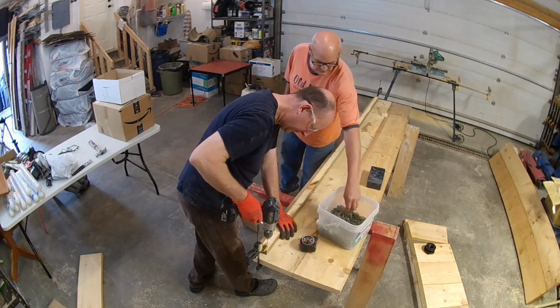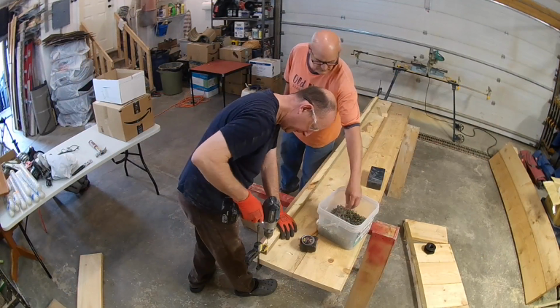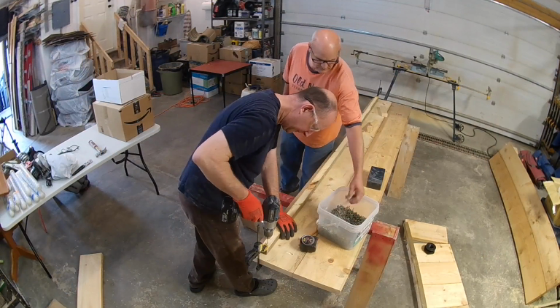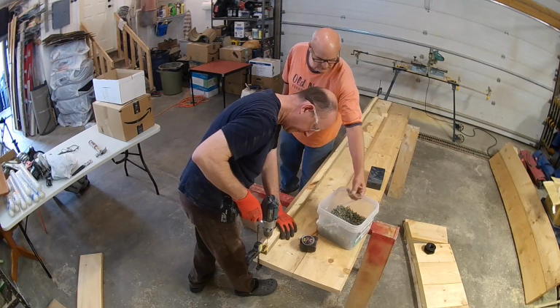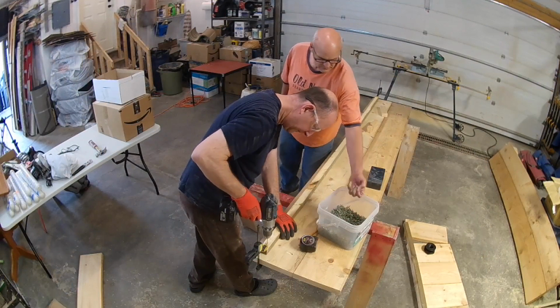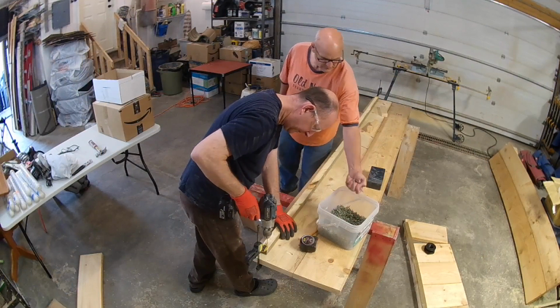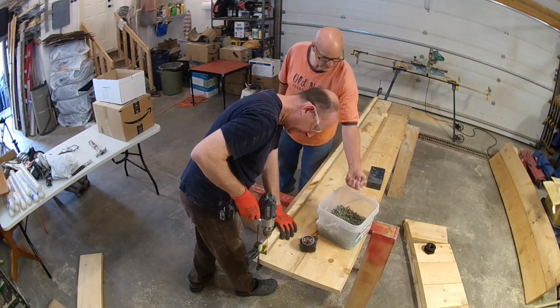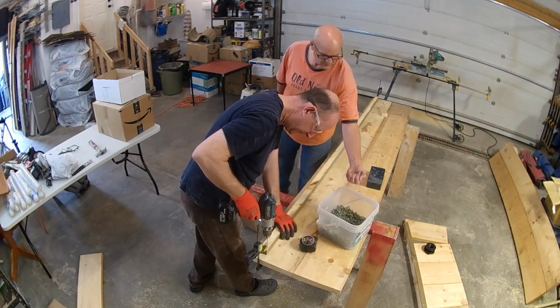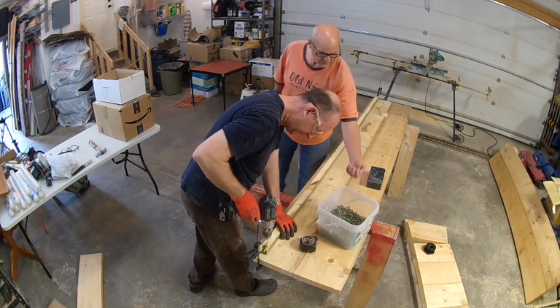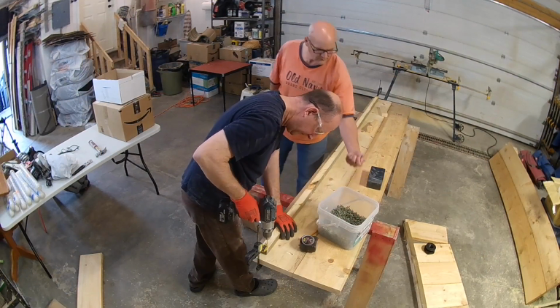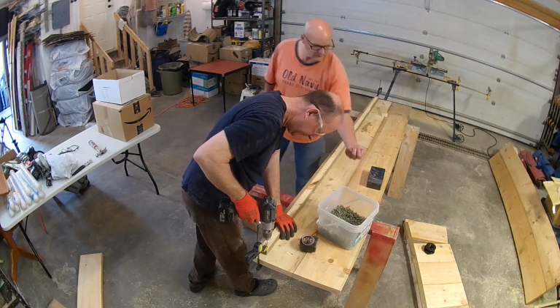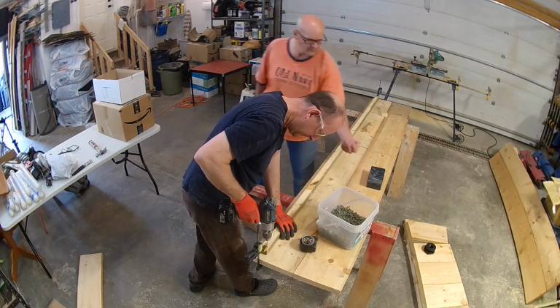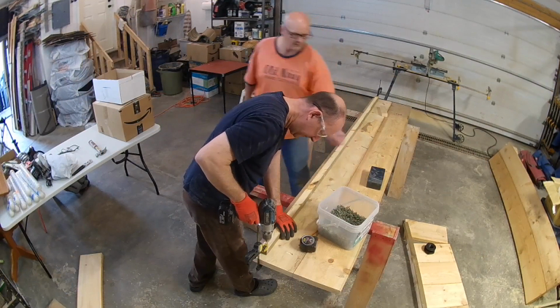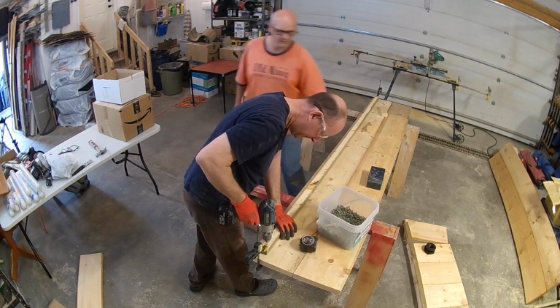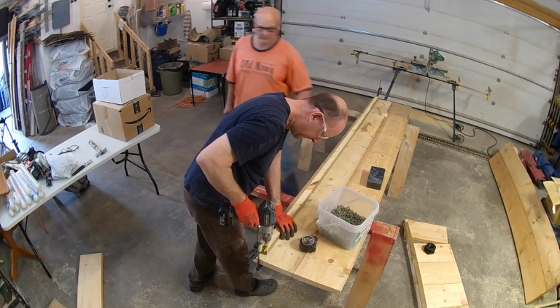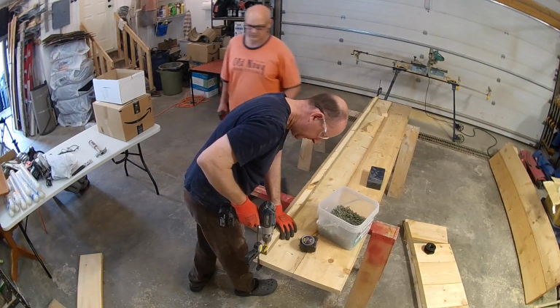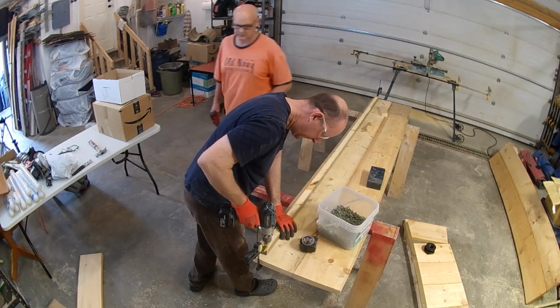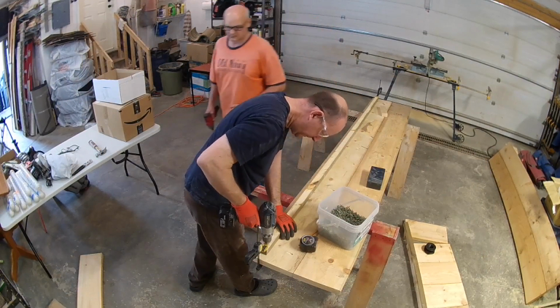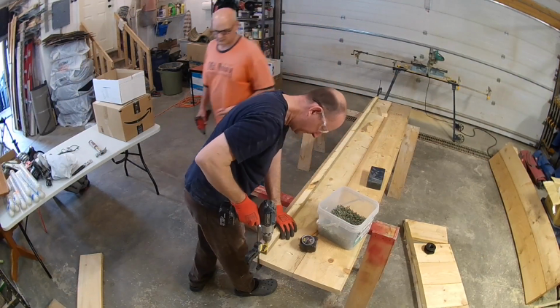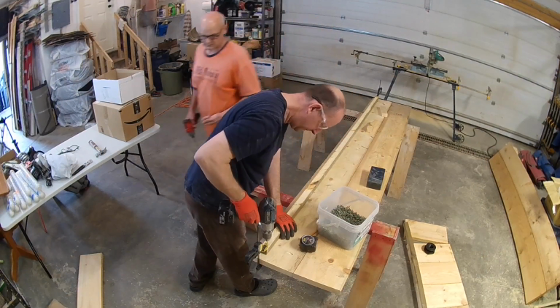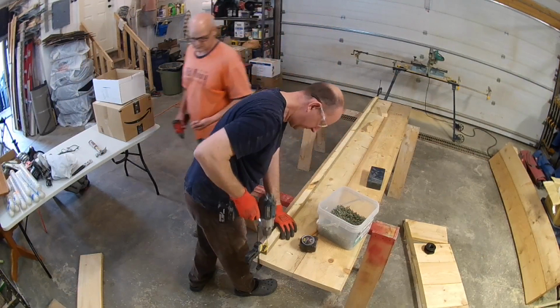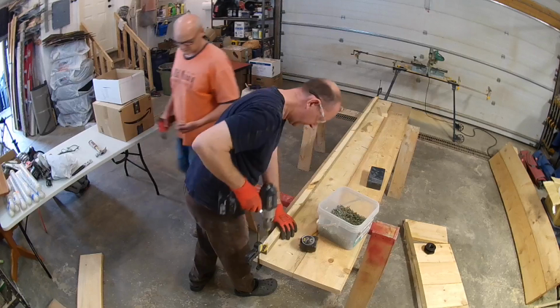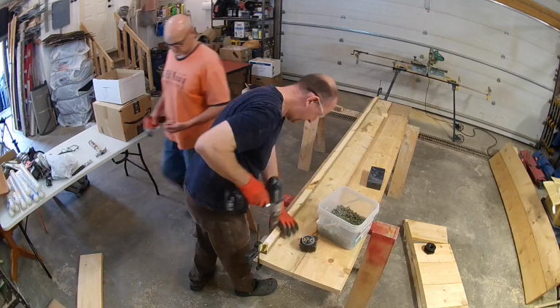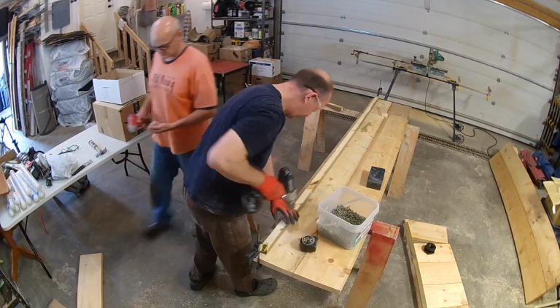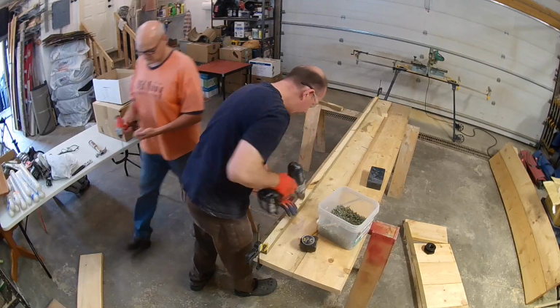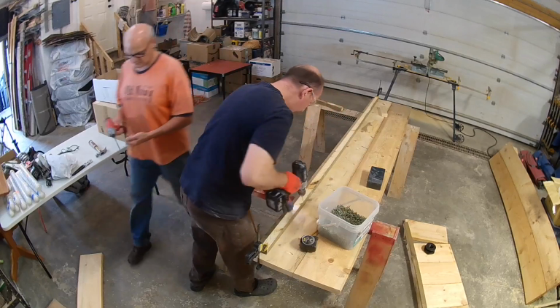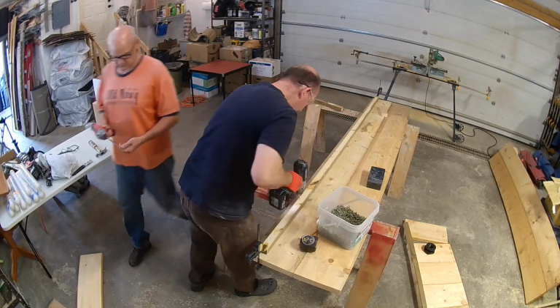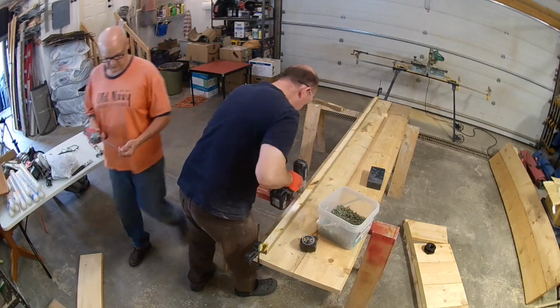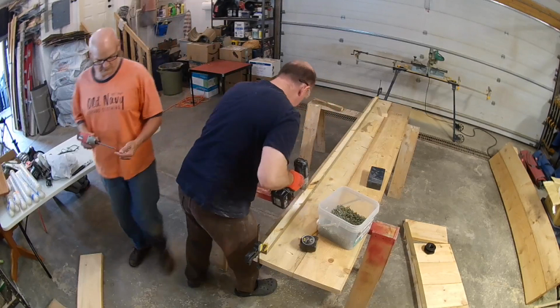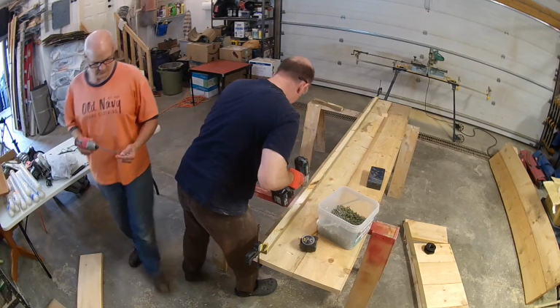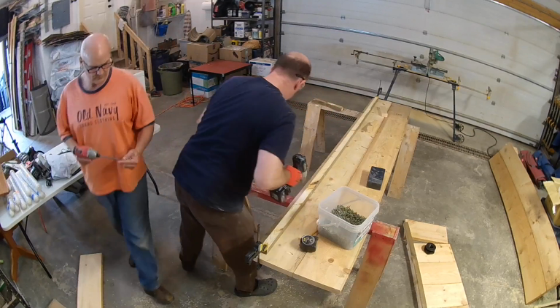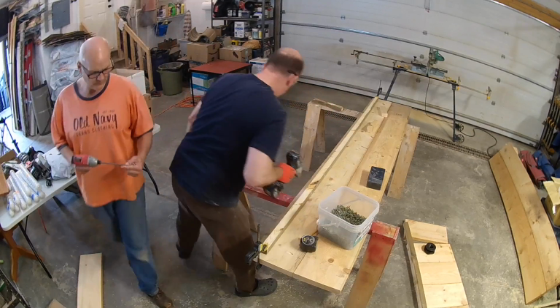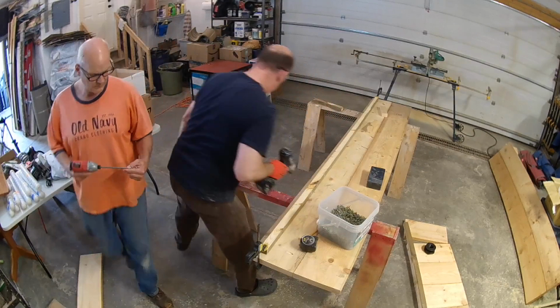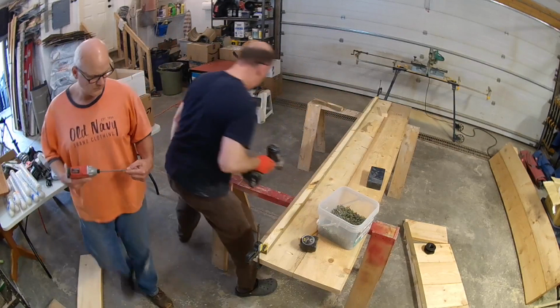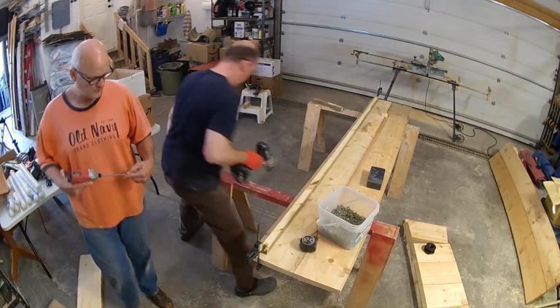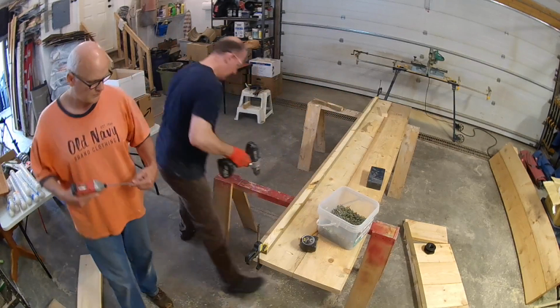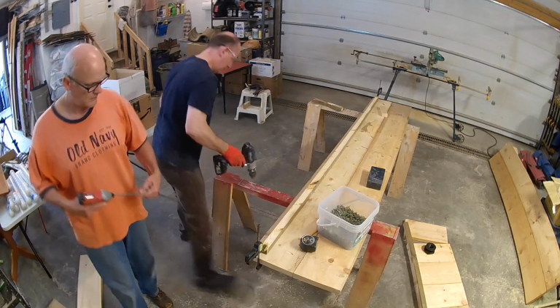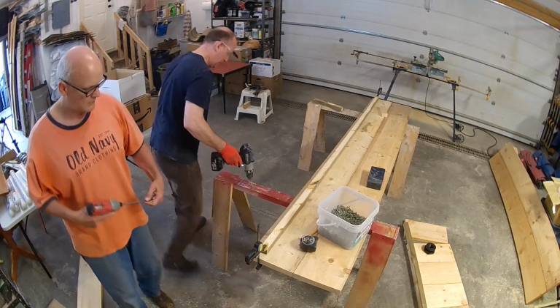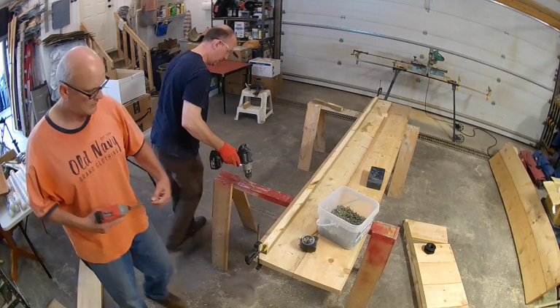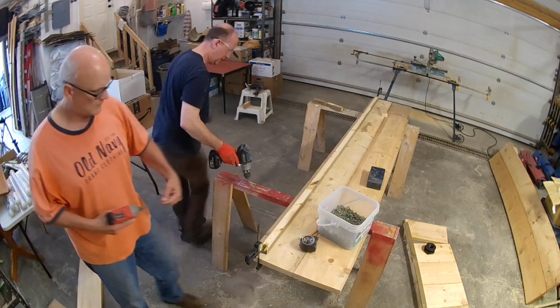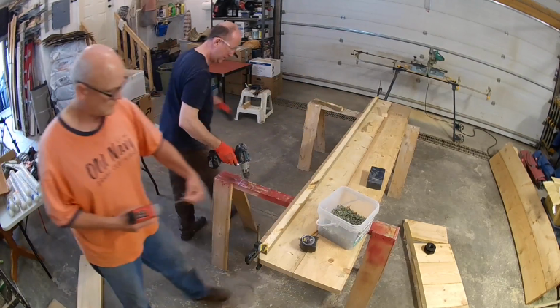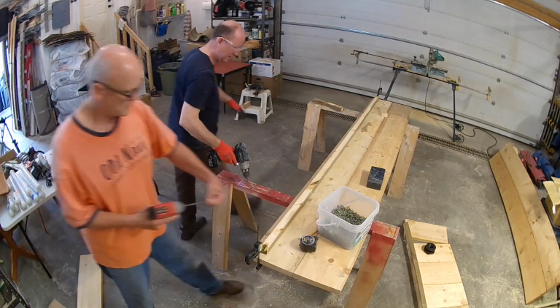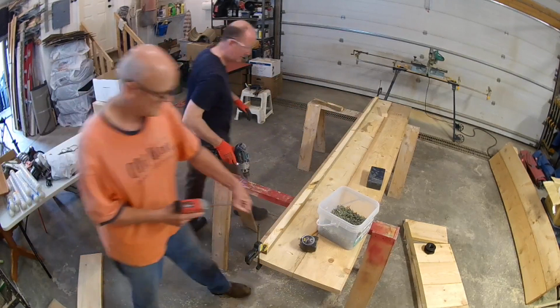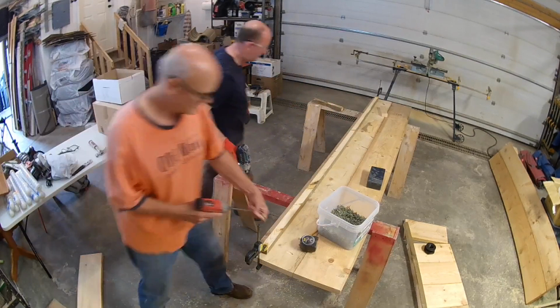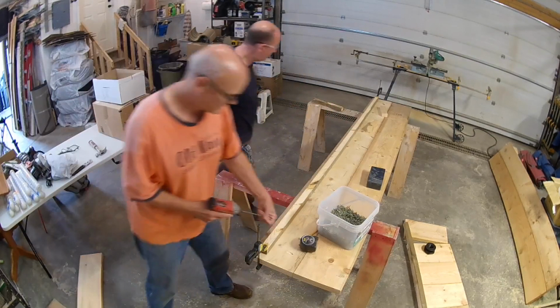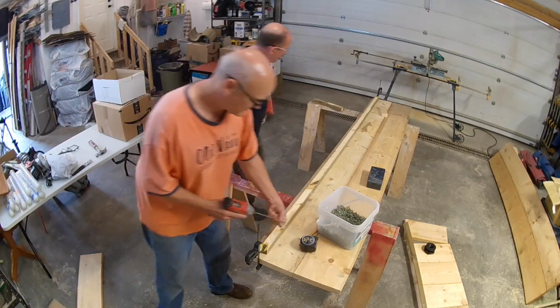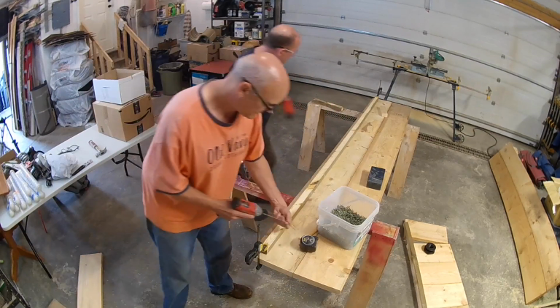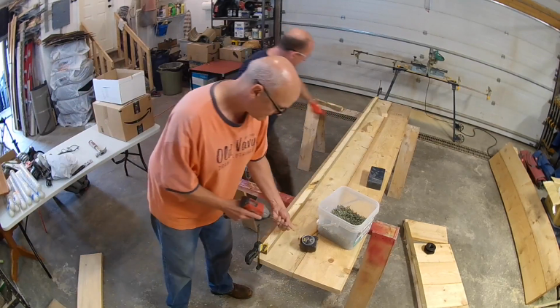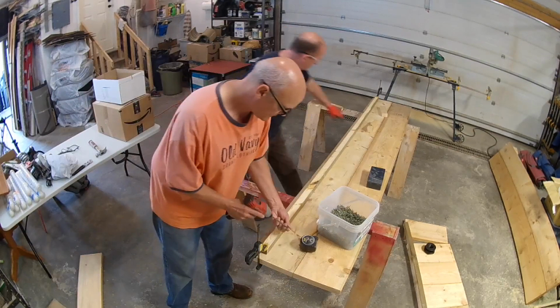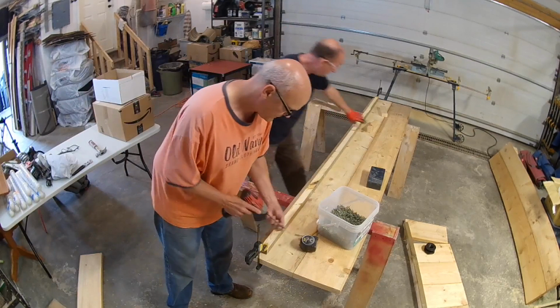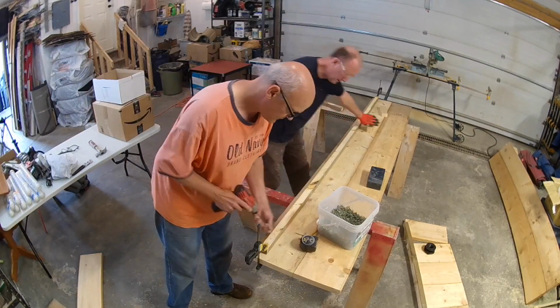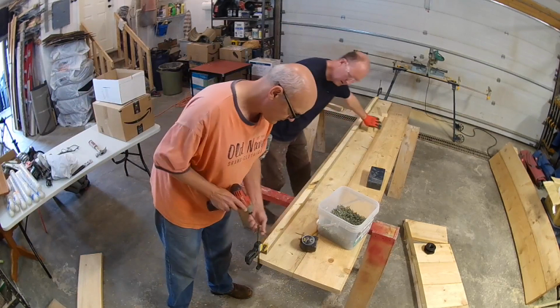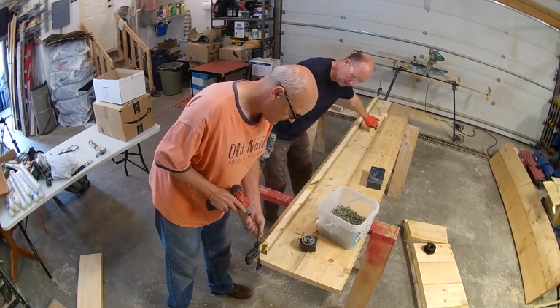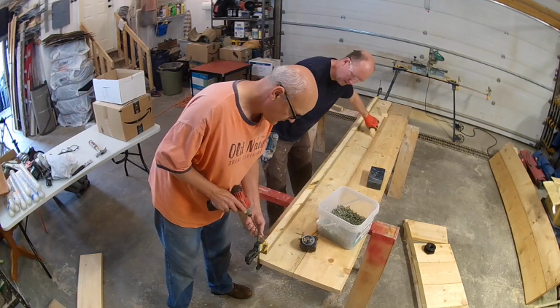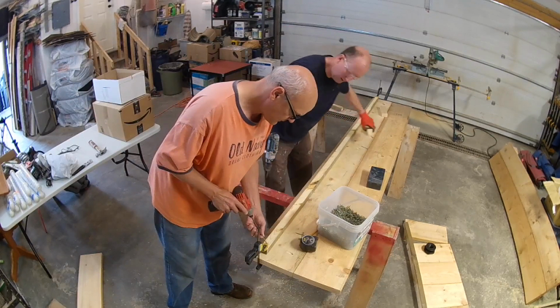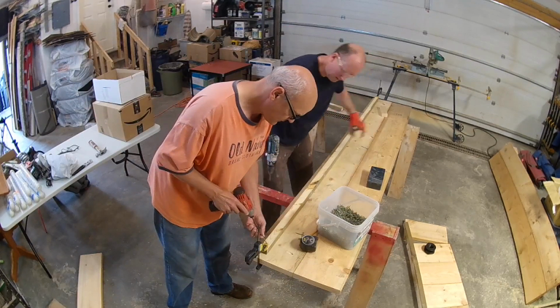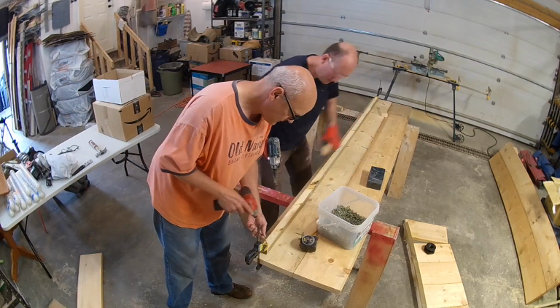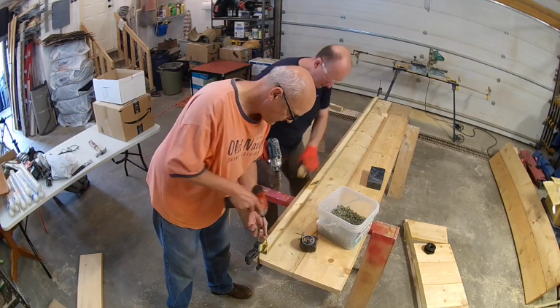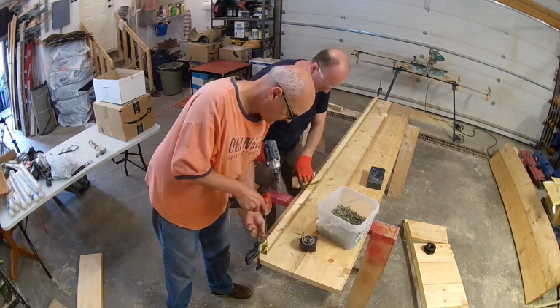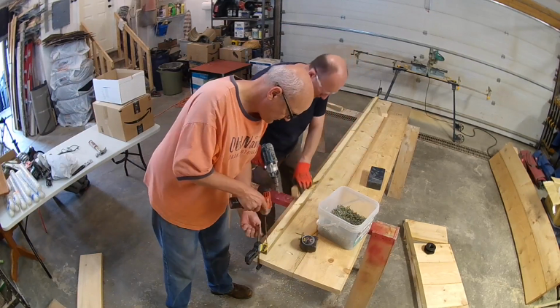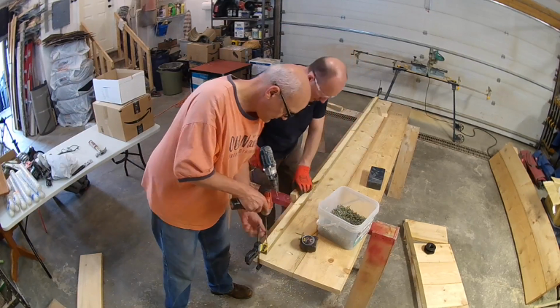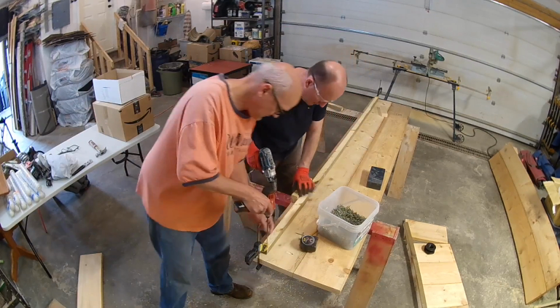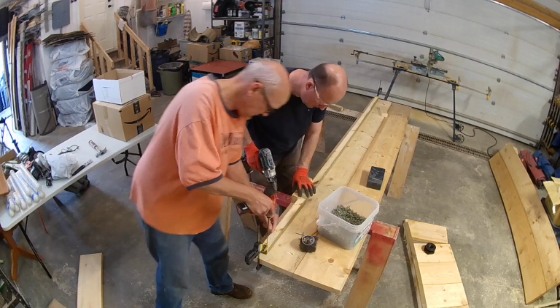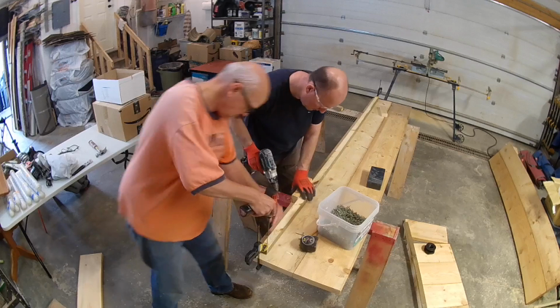We also used 2x2 cleats on the inside. This allowed us to connect the ends and the bottoms without any visible screw heads from the outside.